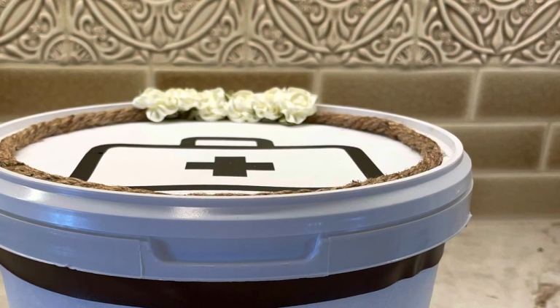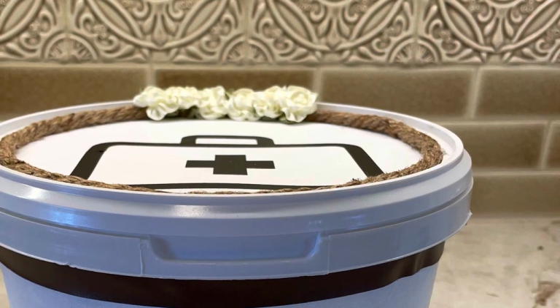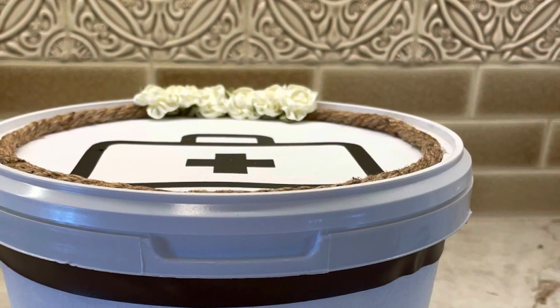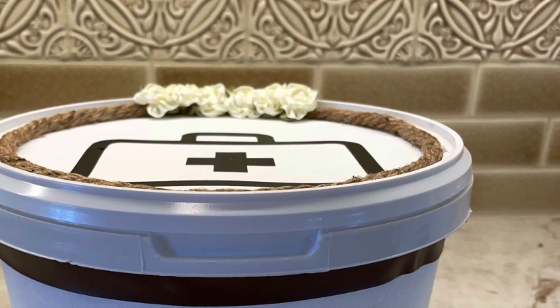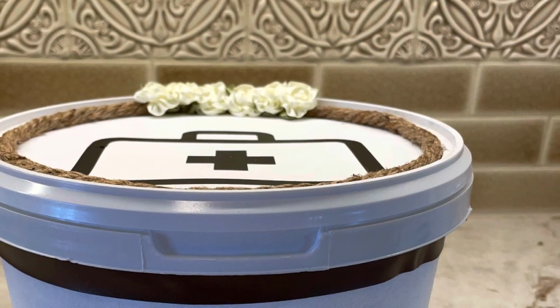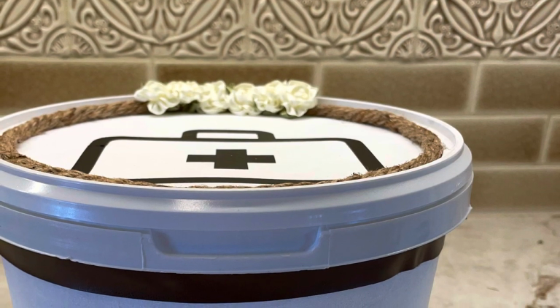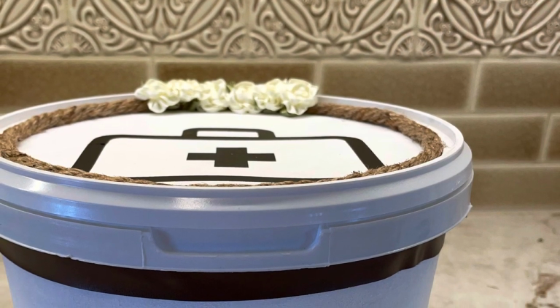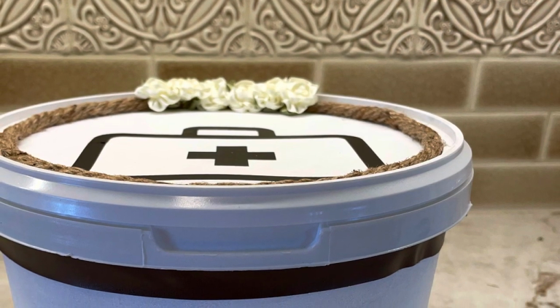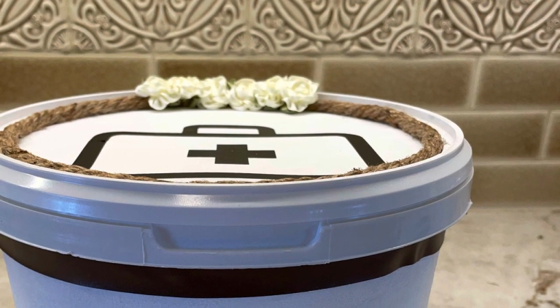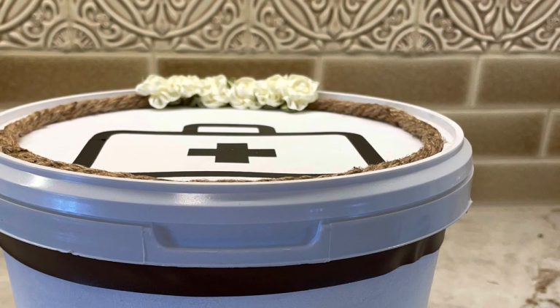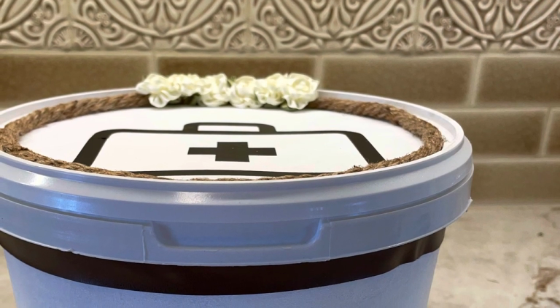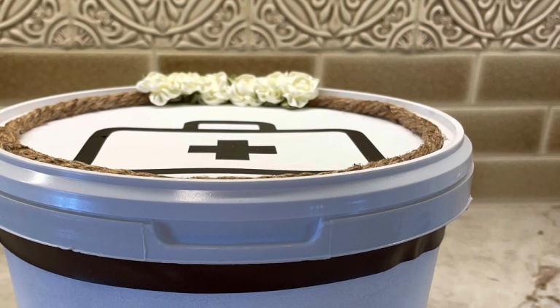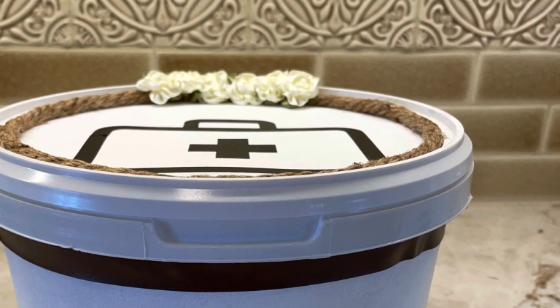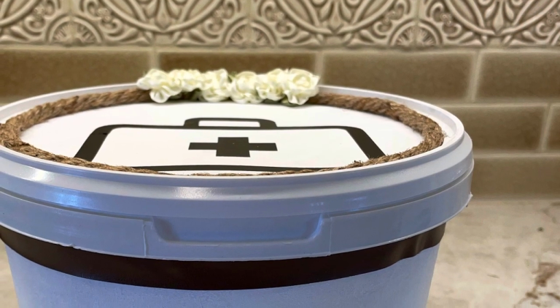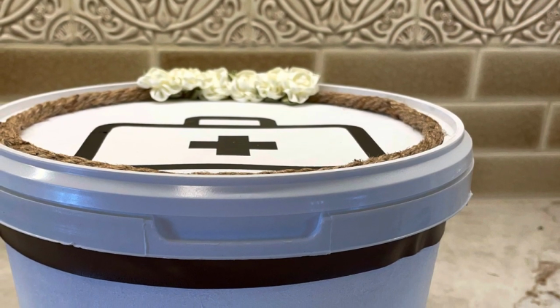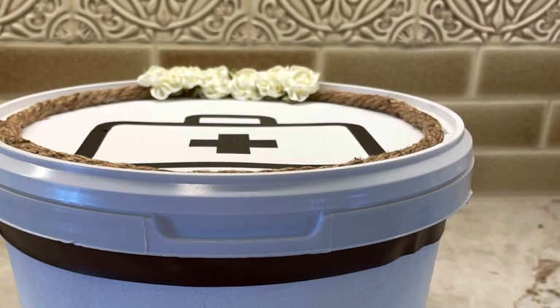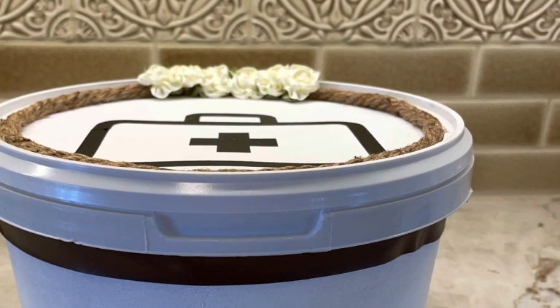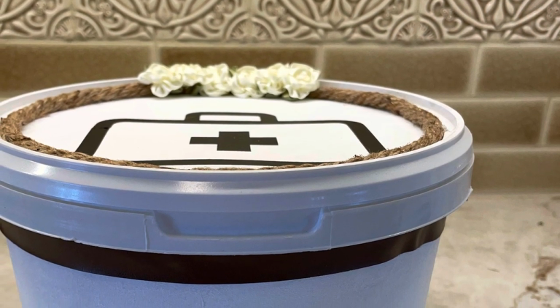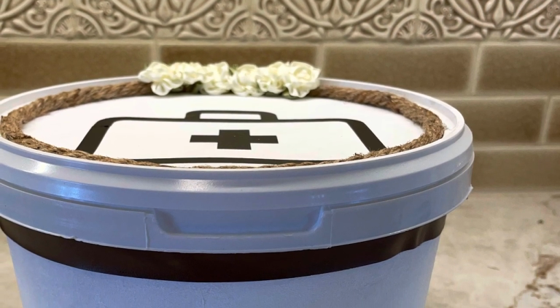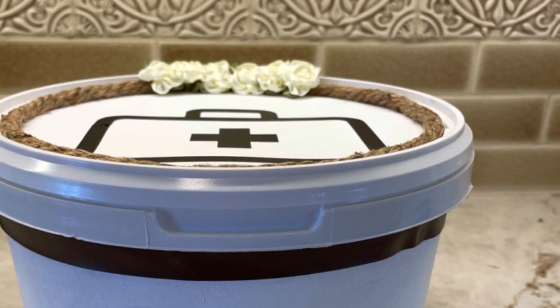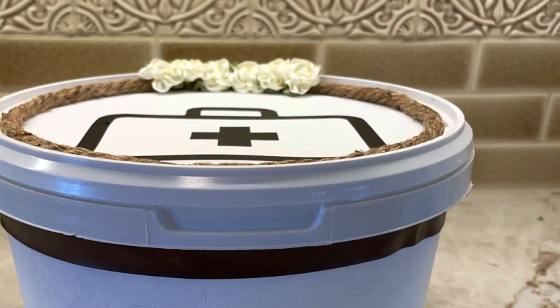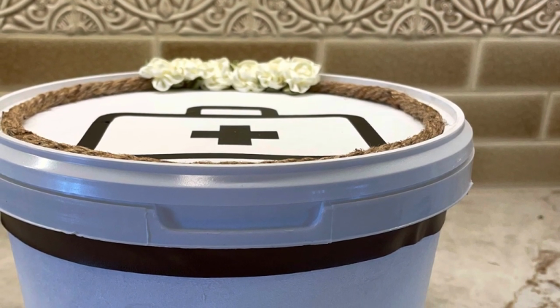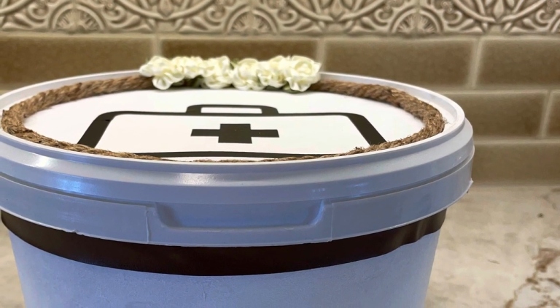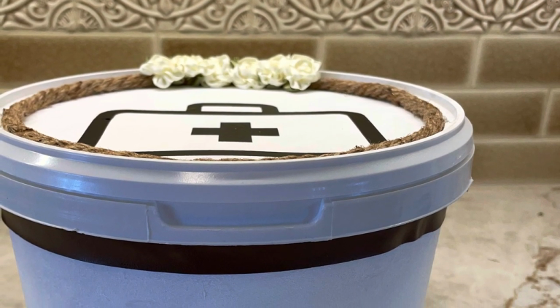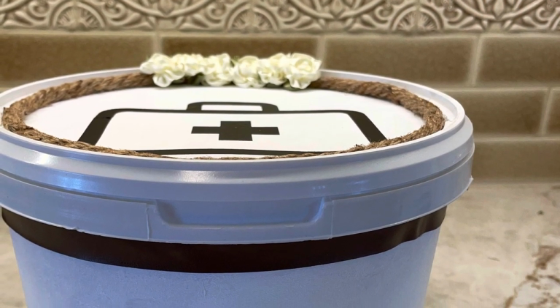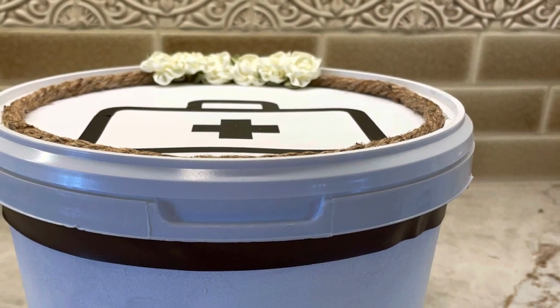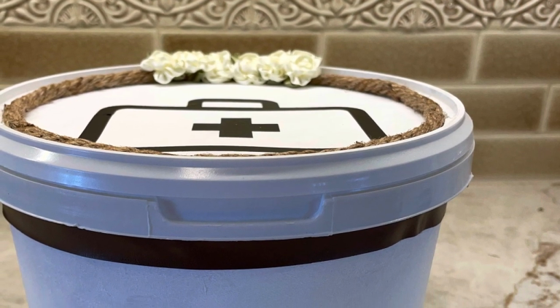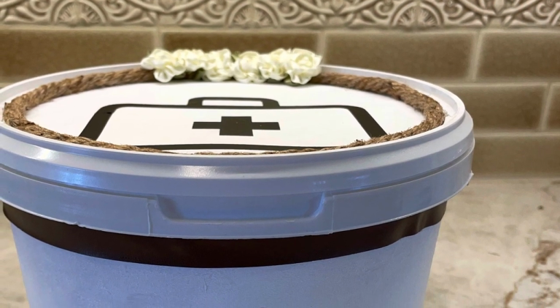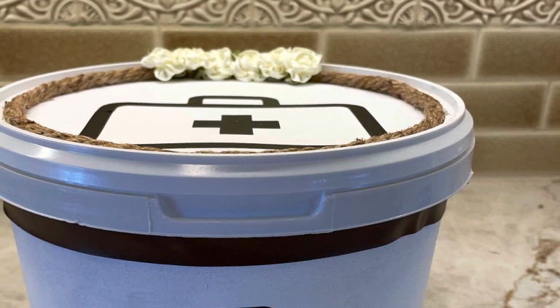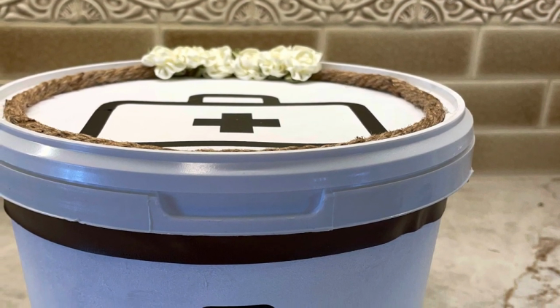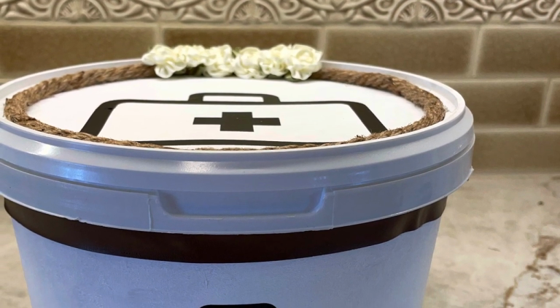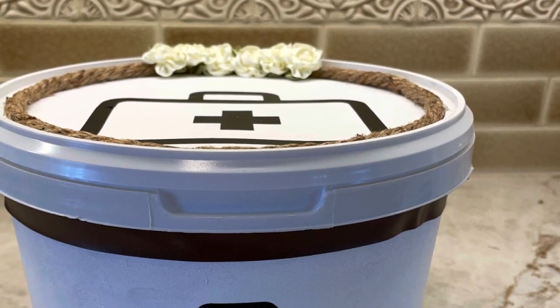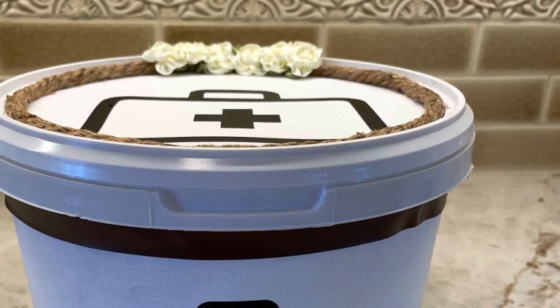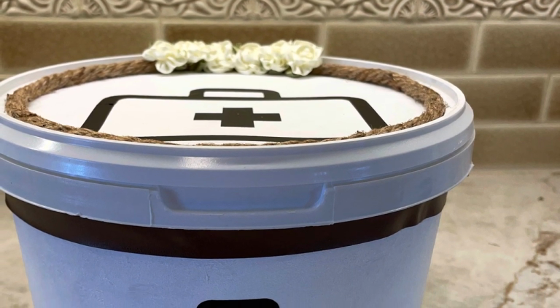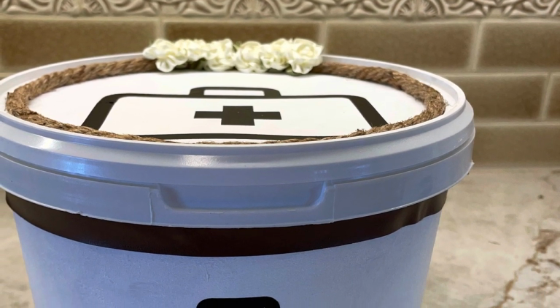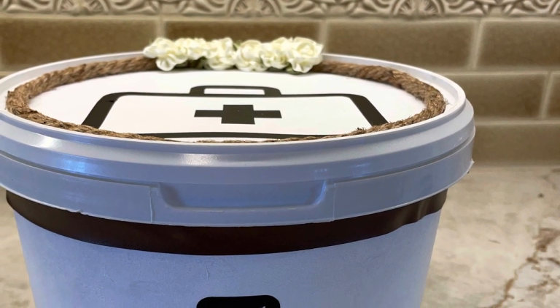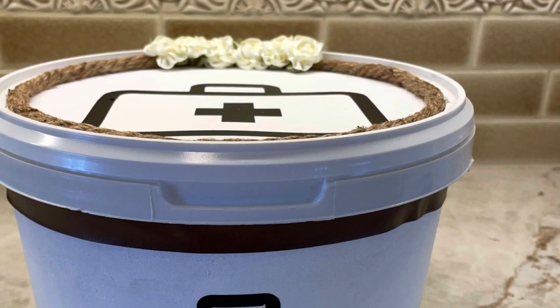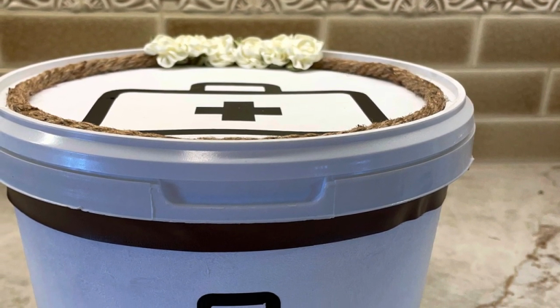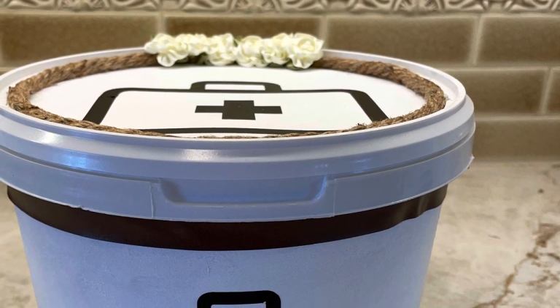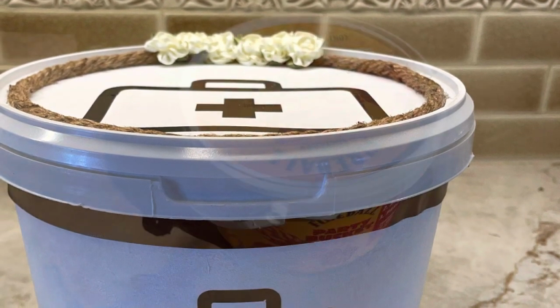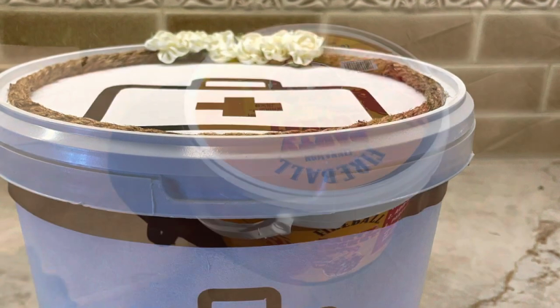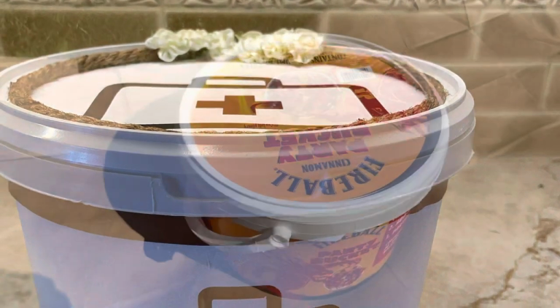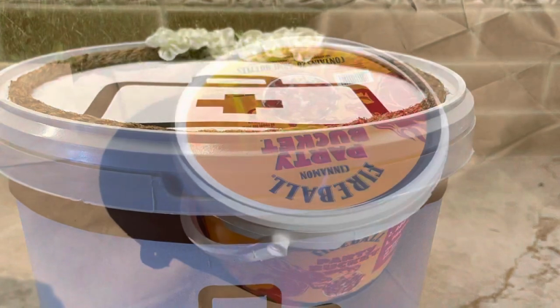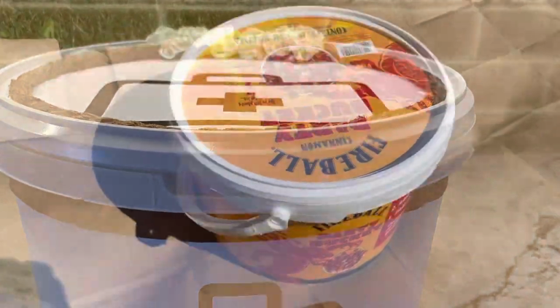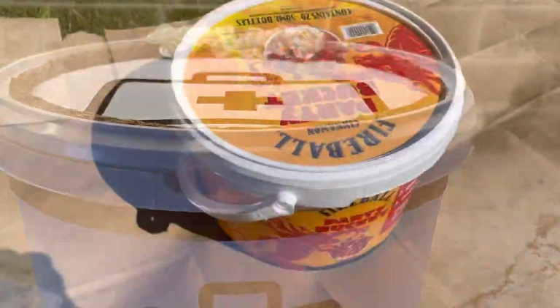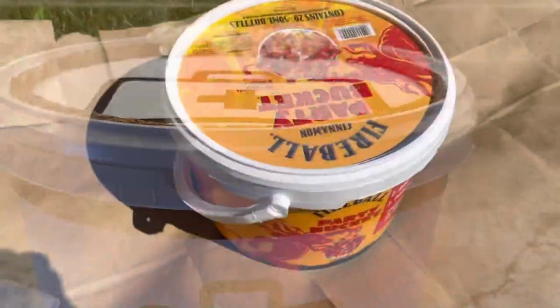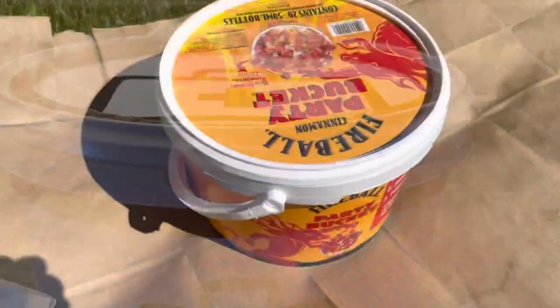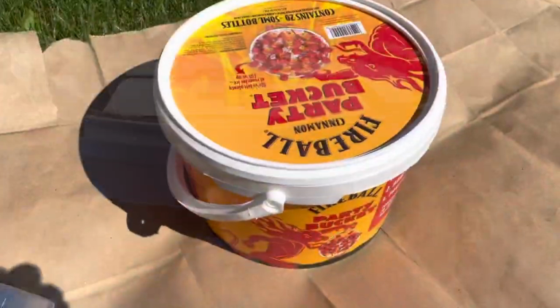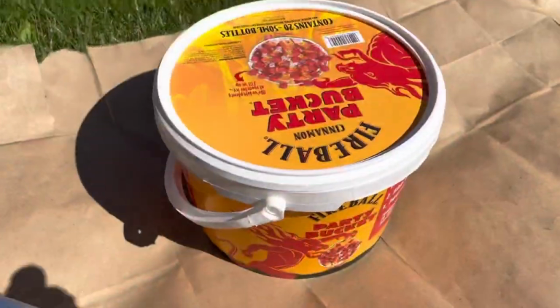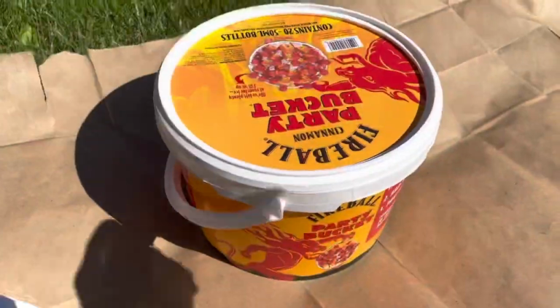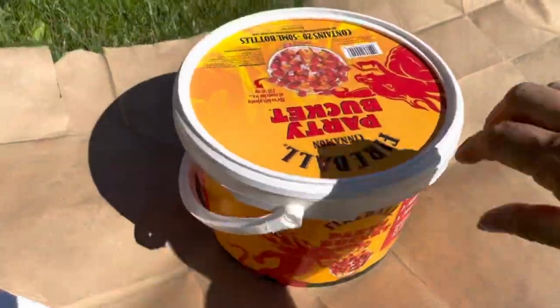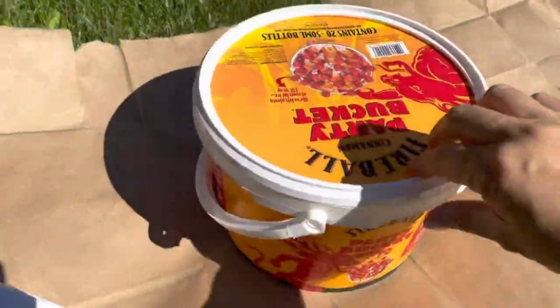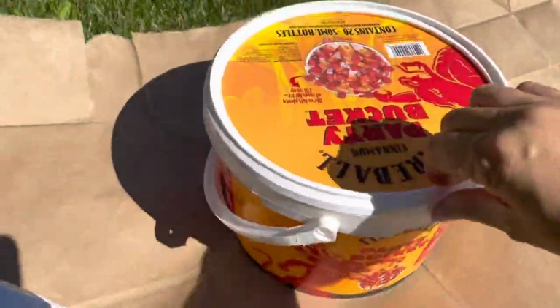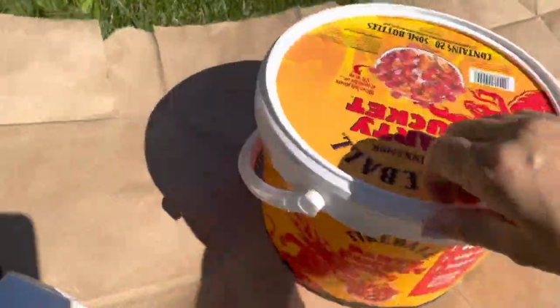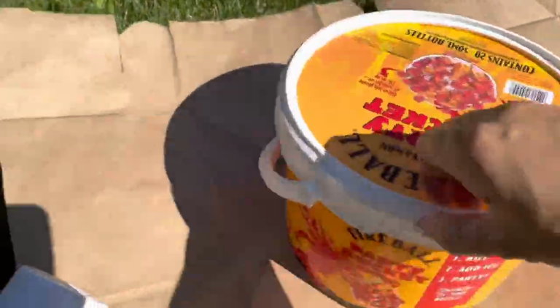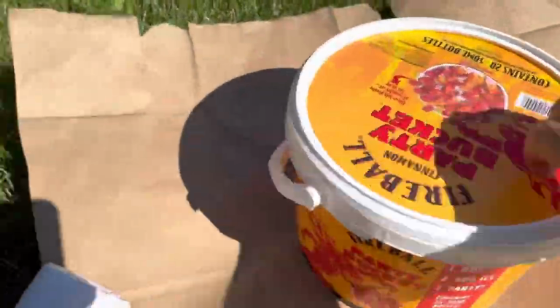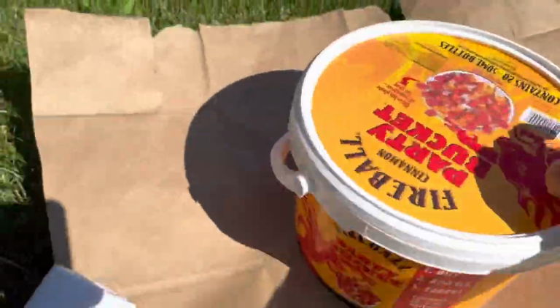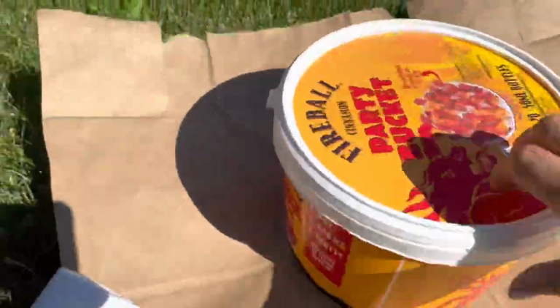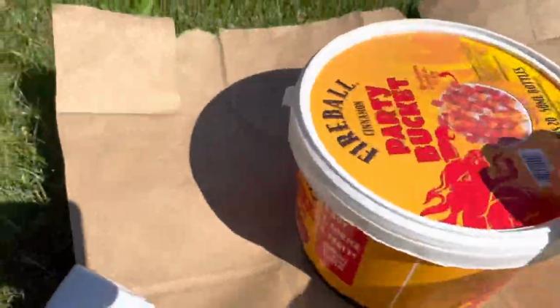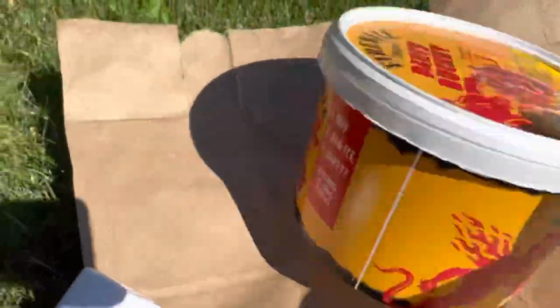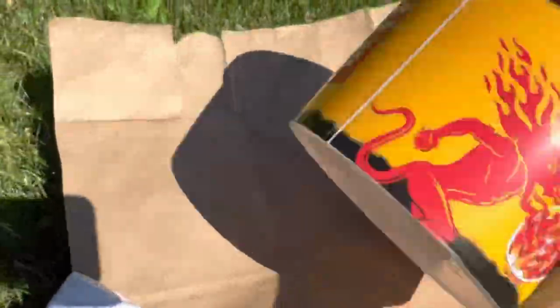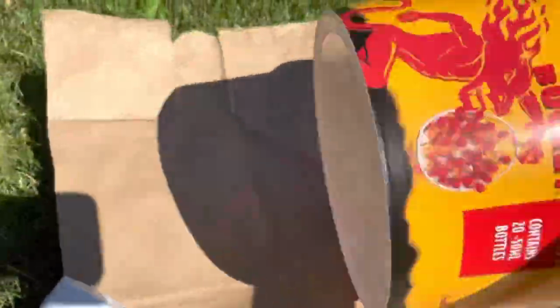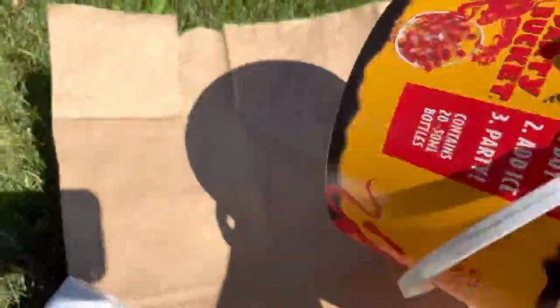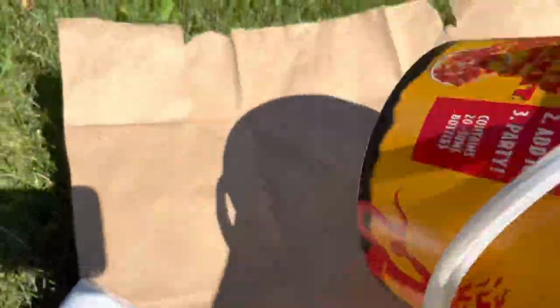Hi there! Welcome! Today I'm going to show you how to take a used bucket and upcycle it to make it into something new and useful.